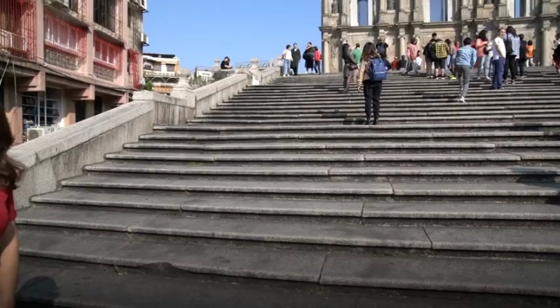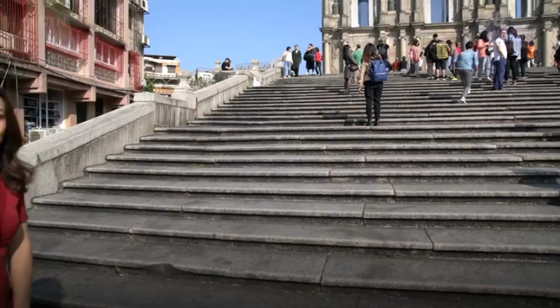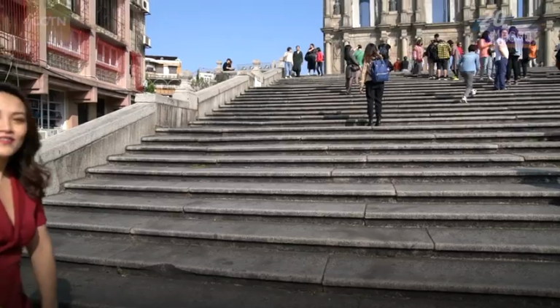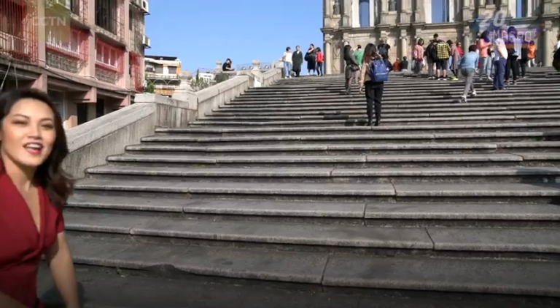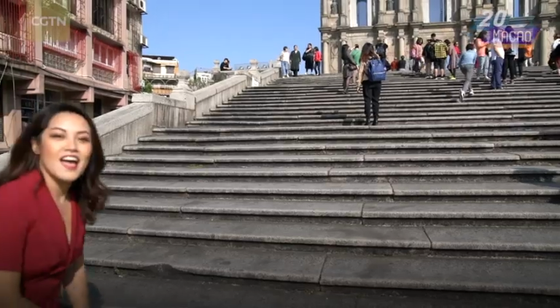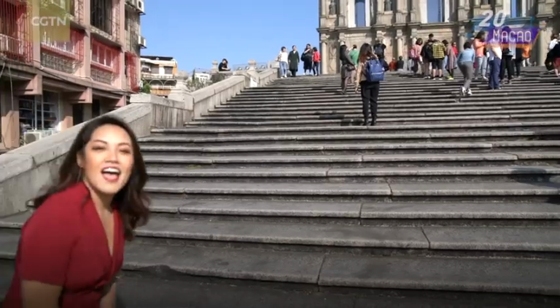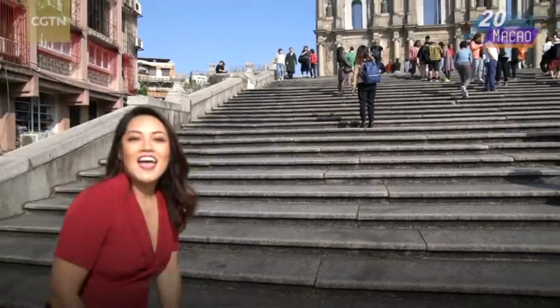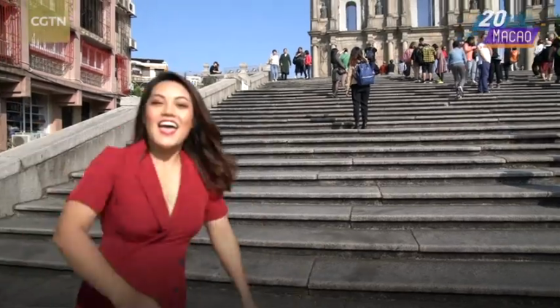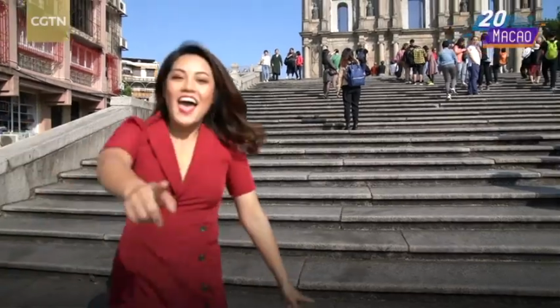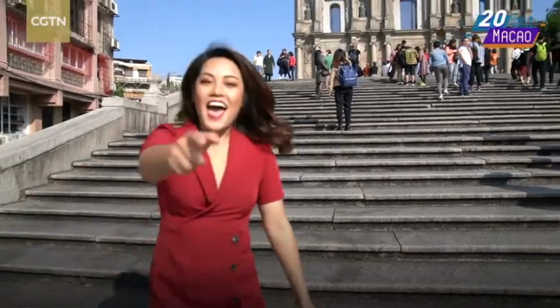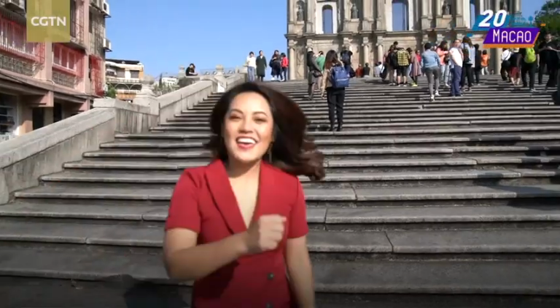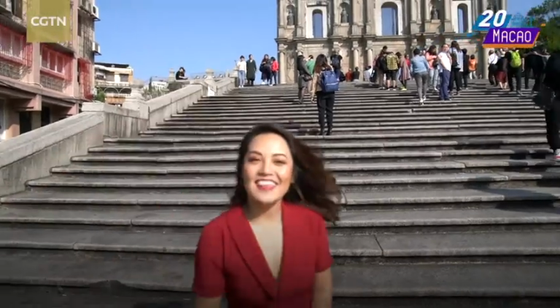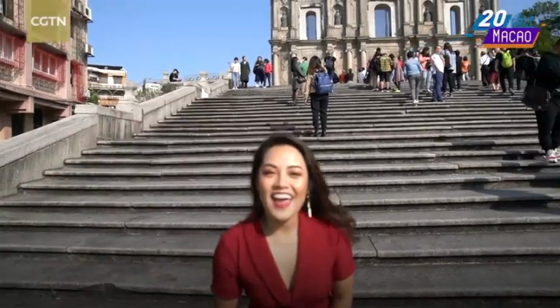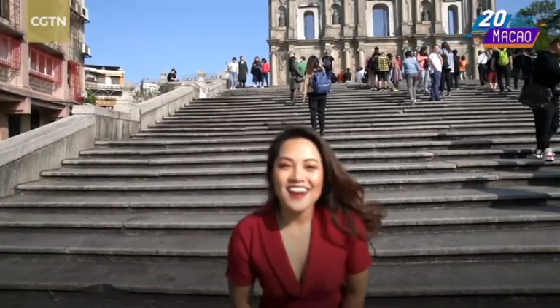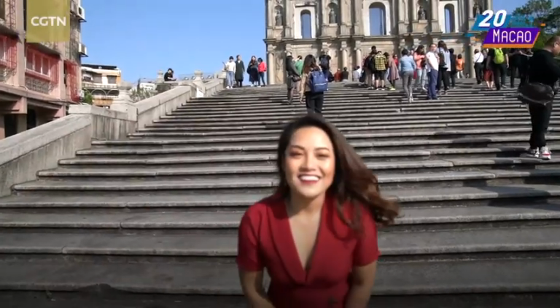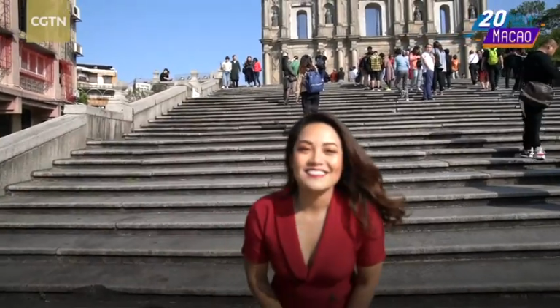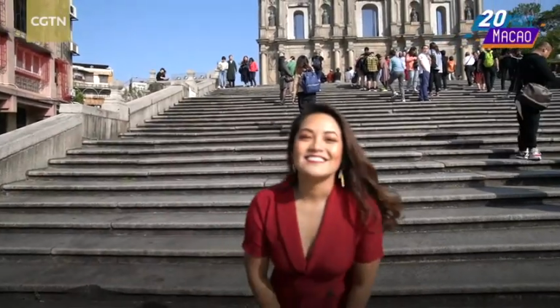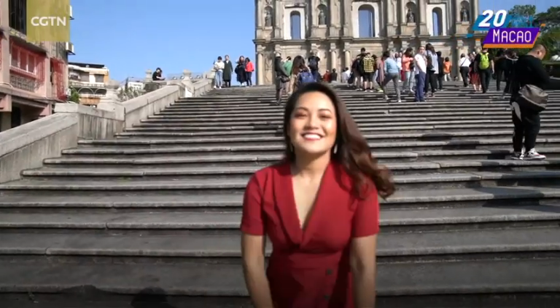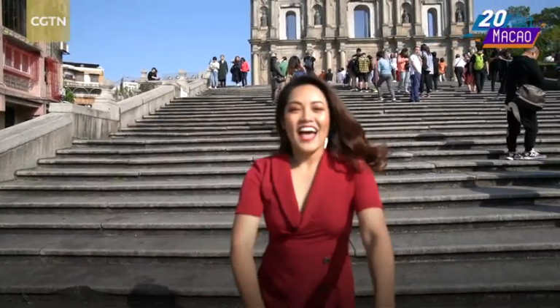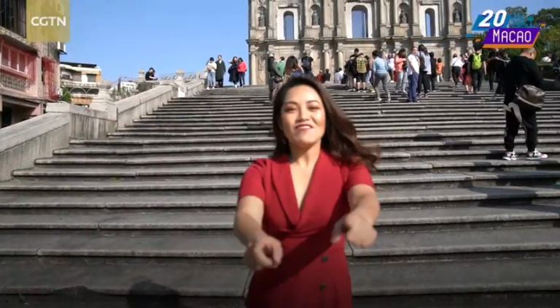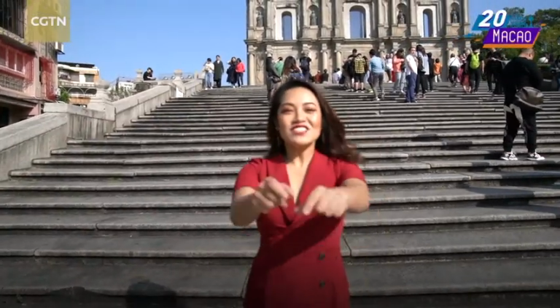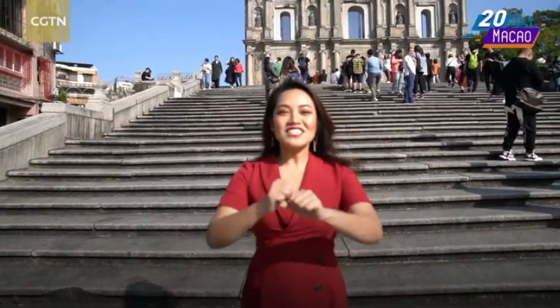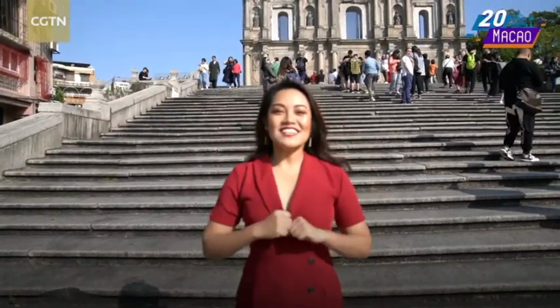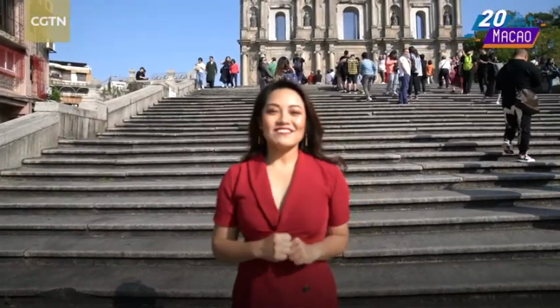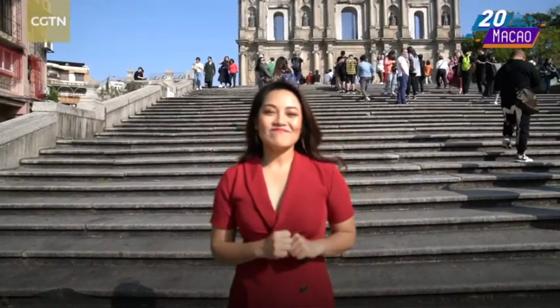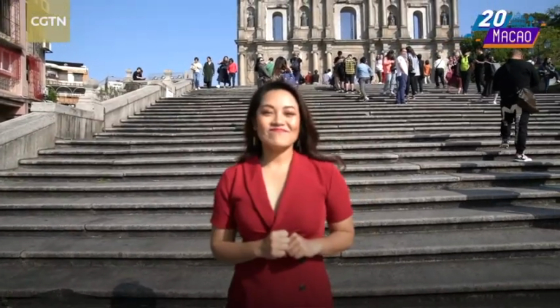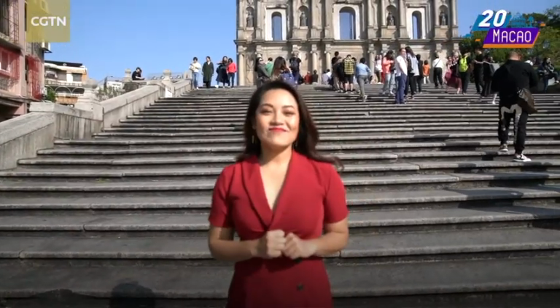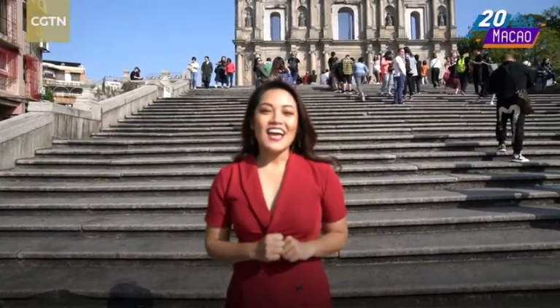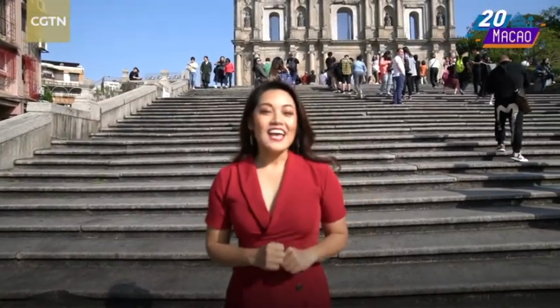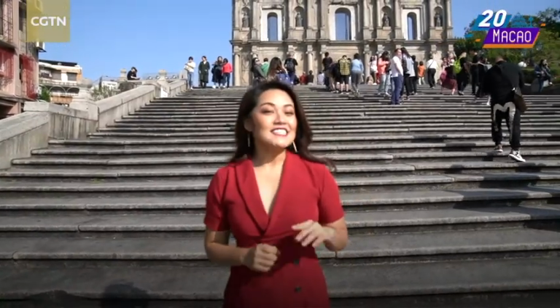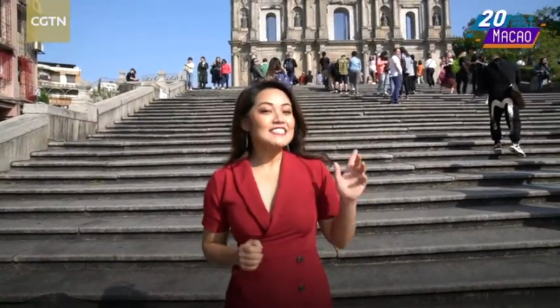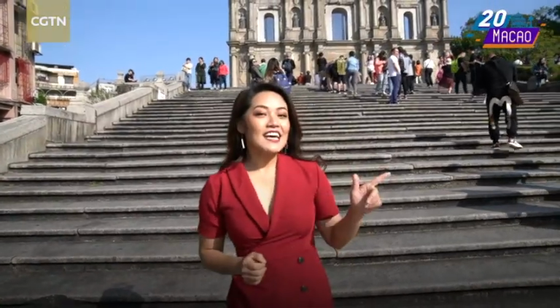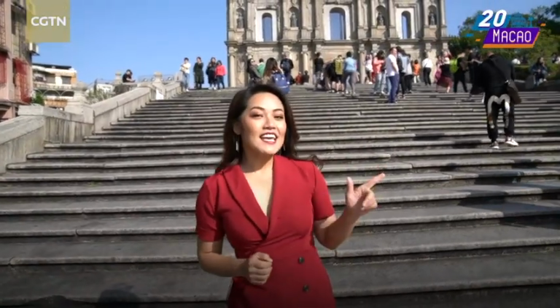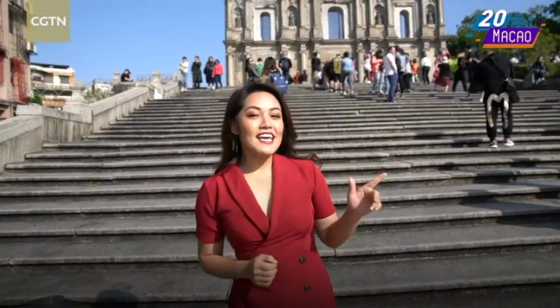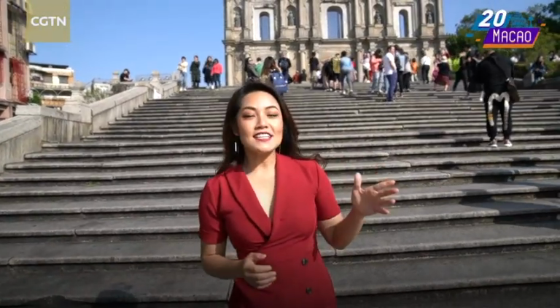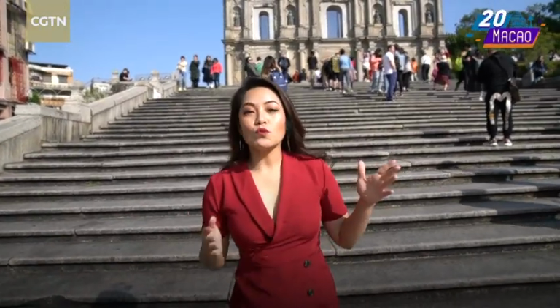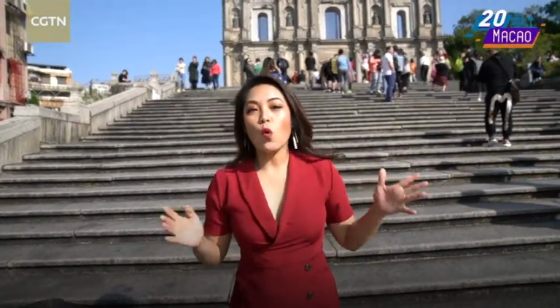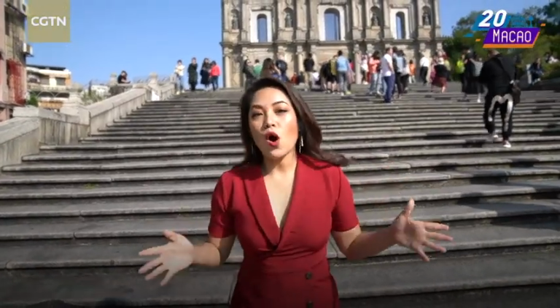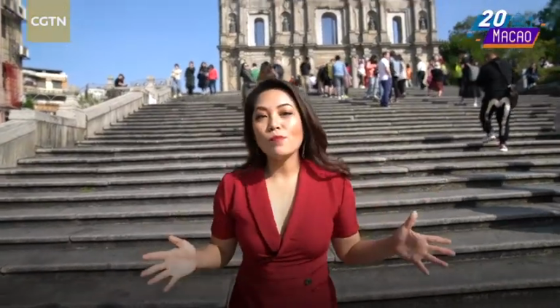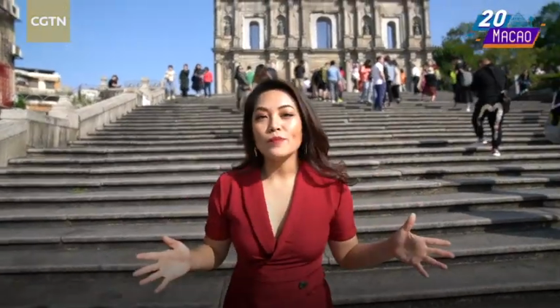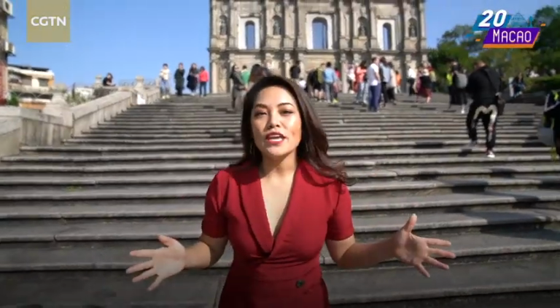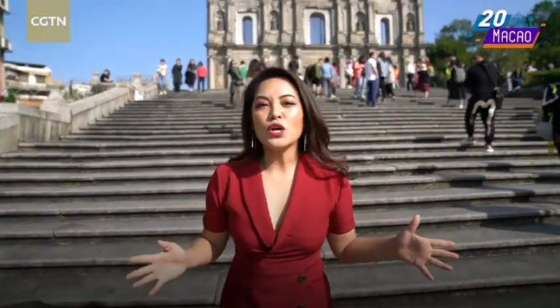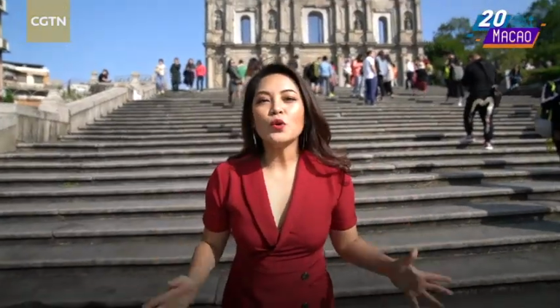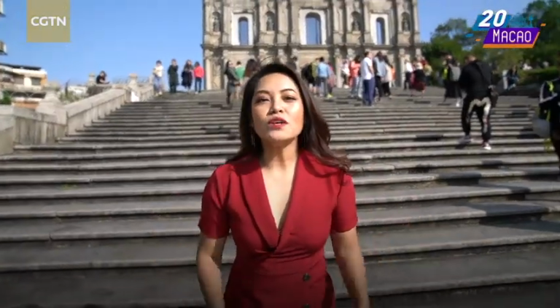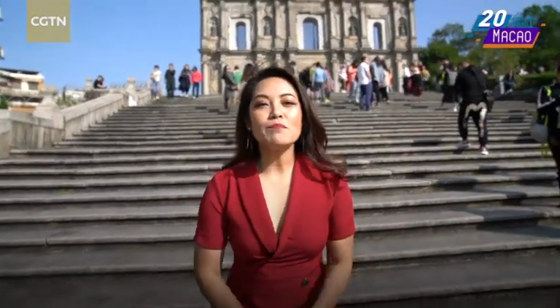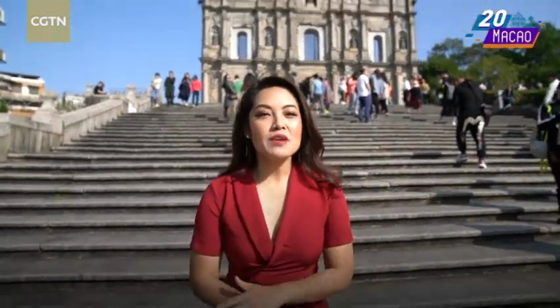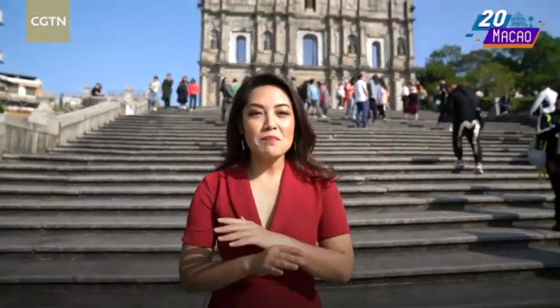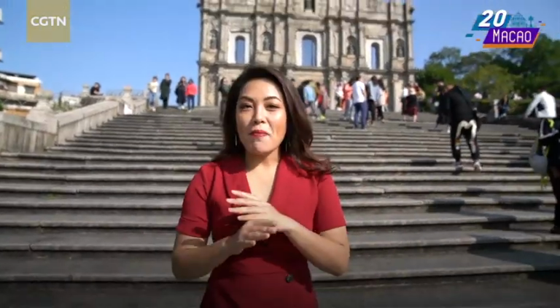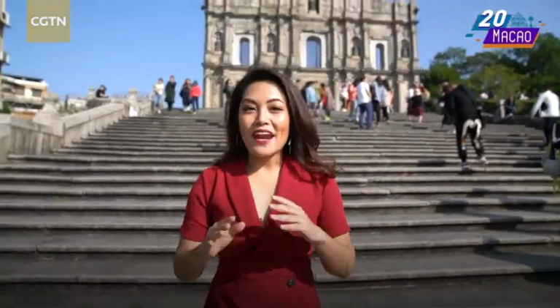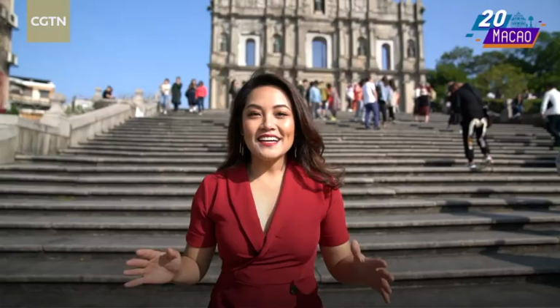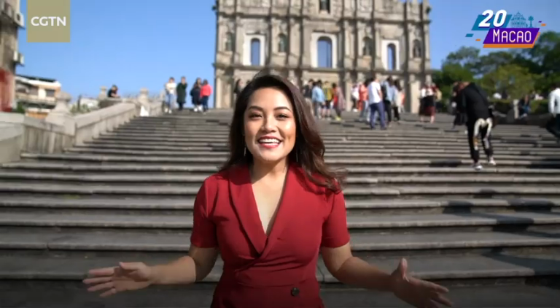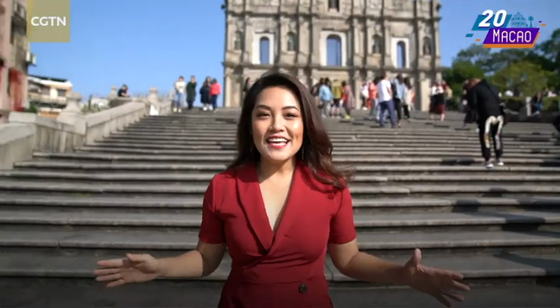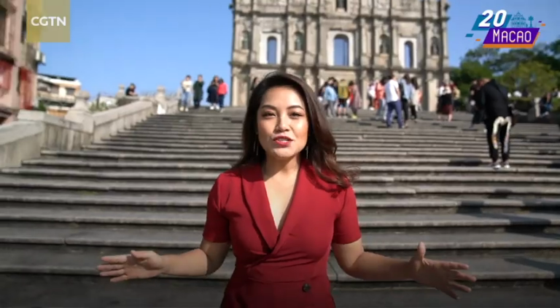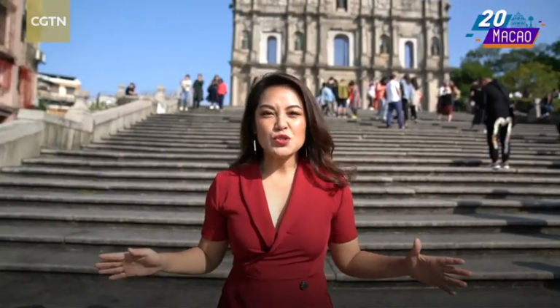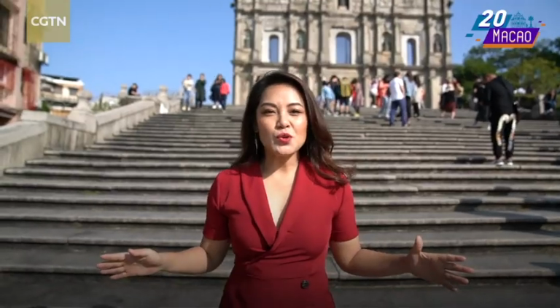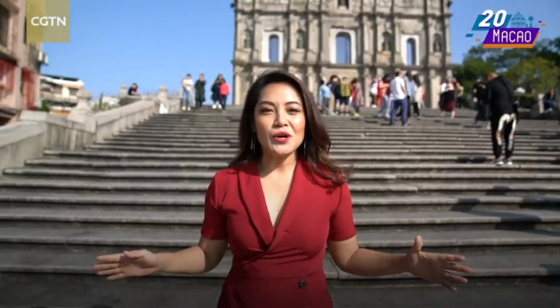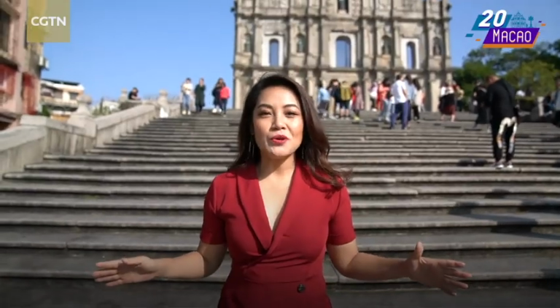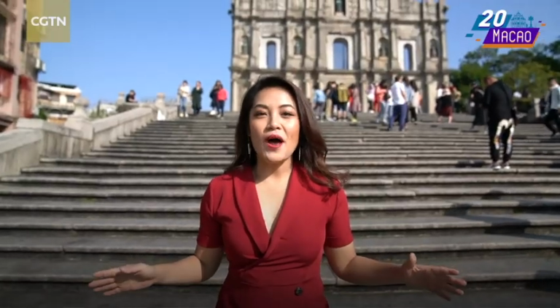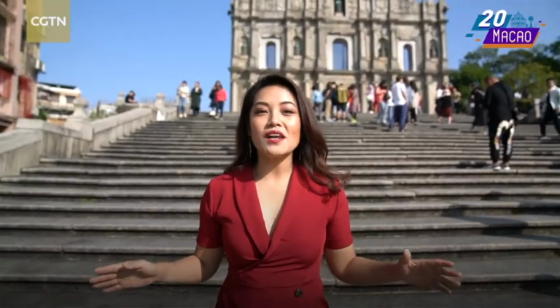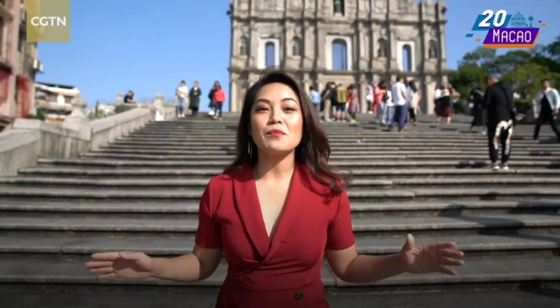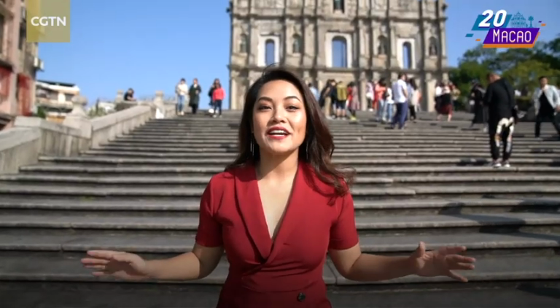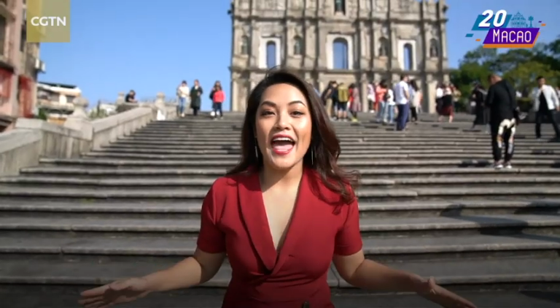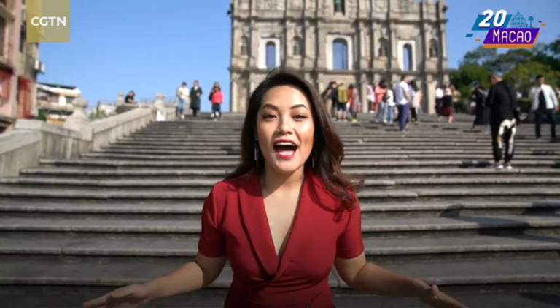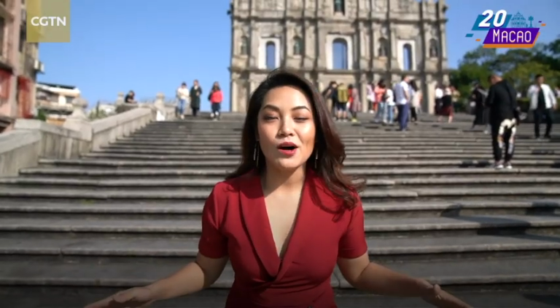Hey there, I'm Jingjing. It's sunny, it's warm — it couldn't be a better day to tour around Macau.